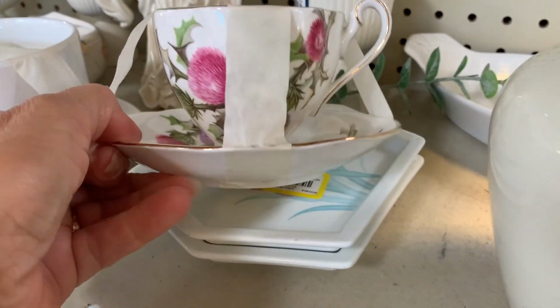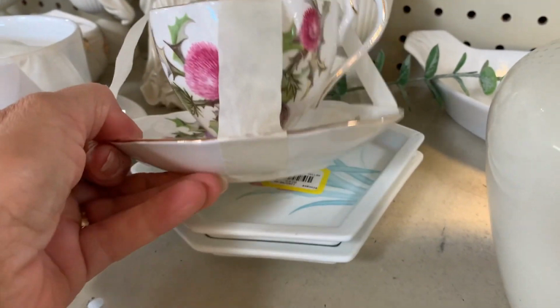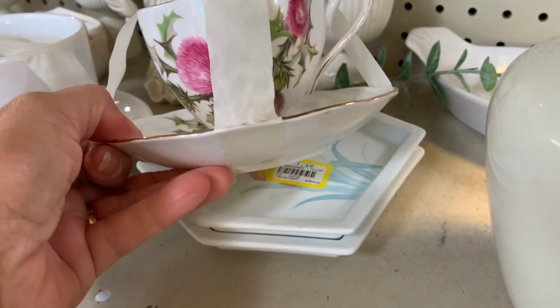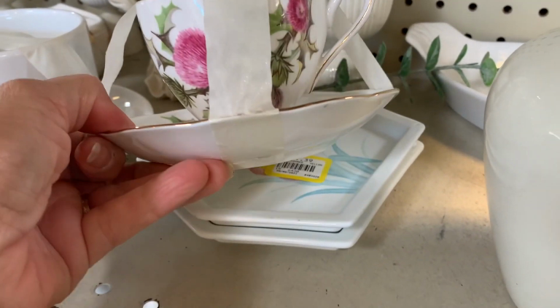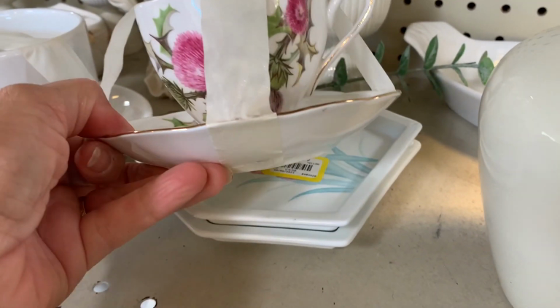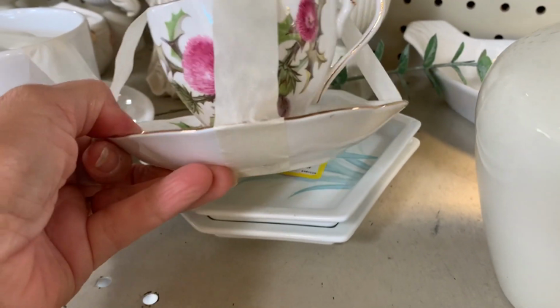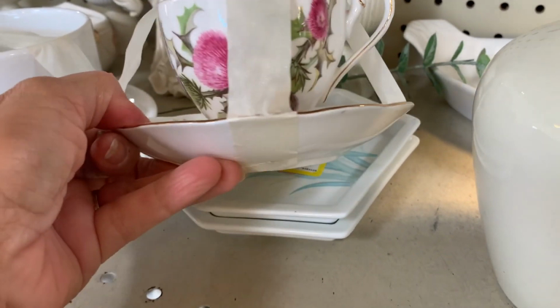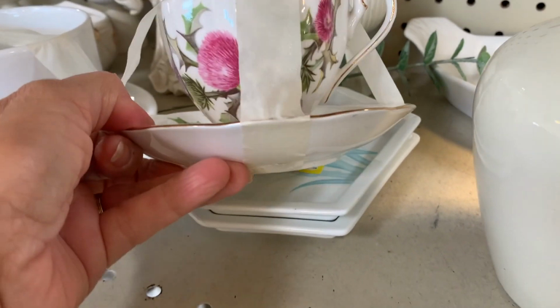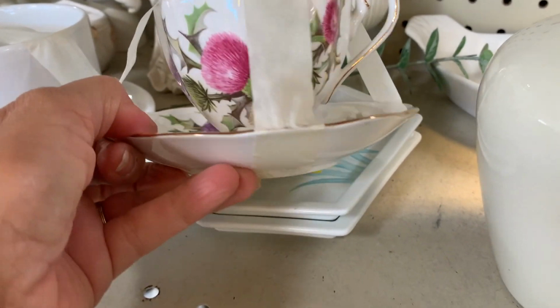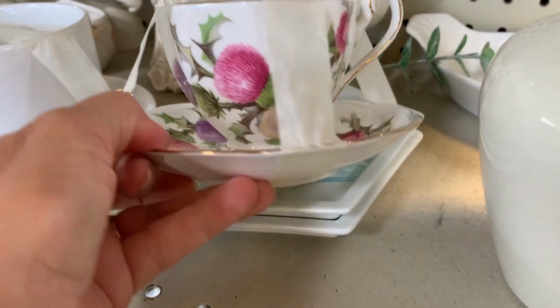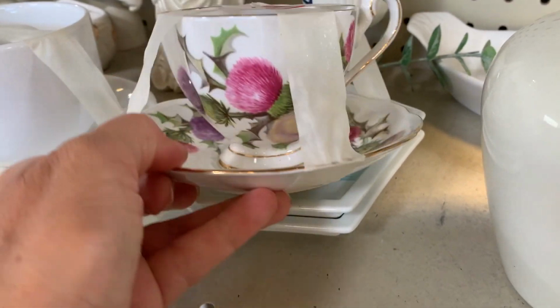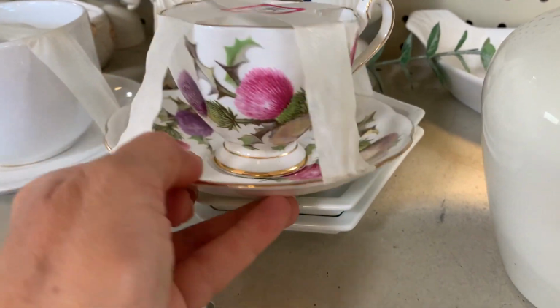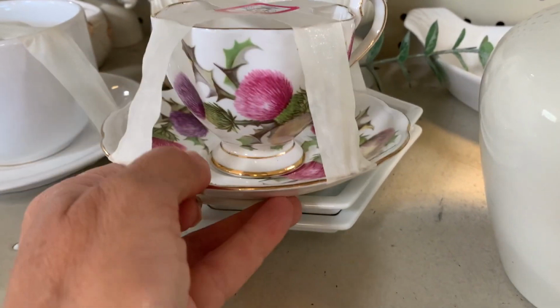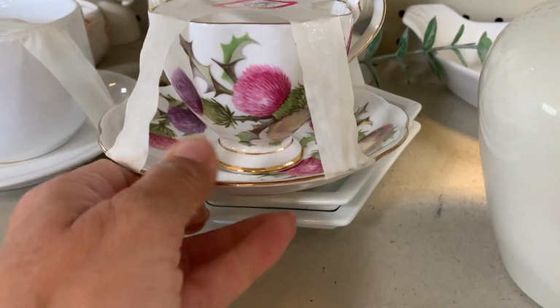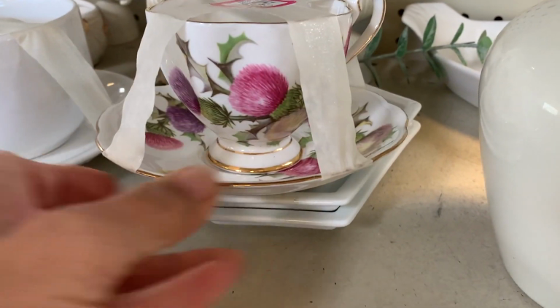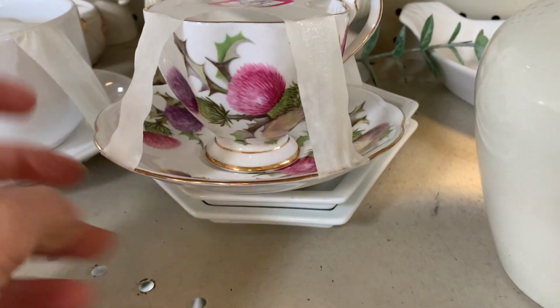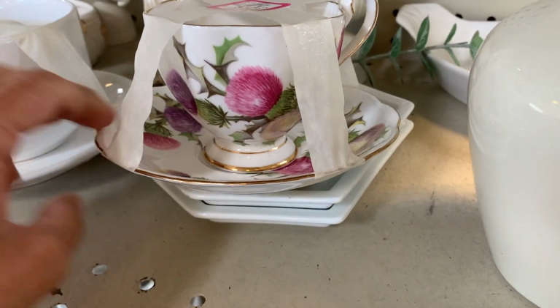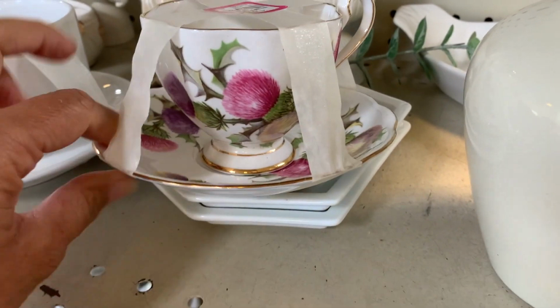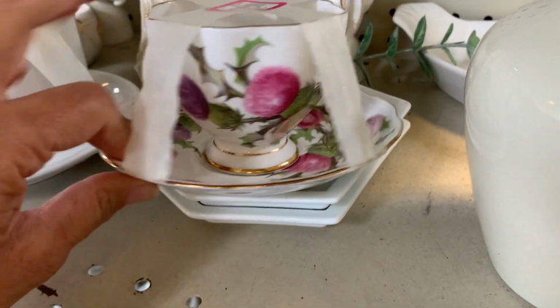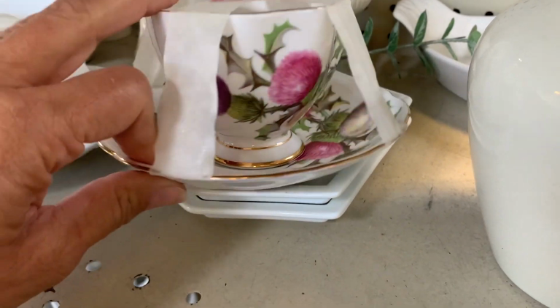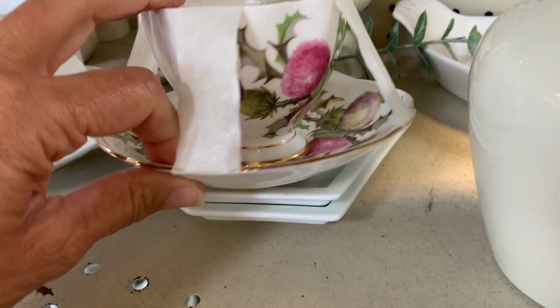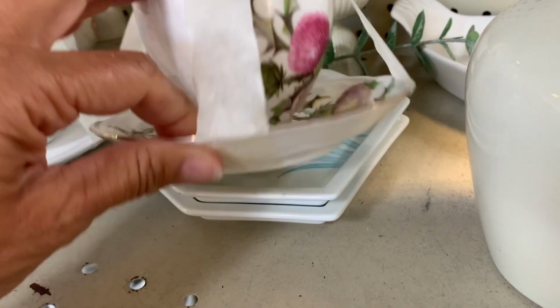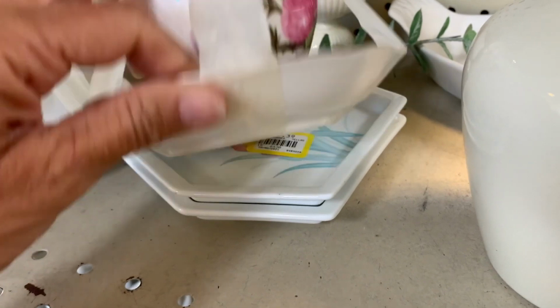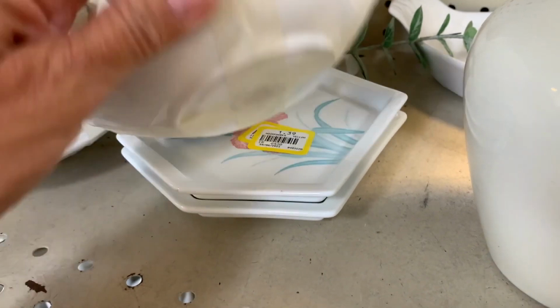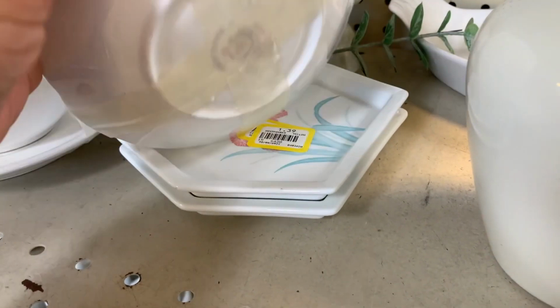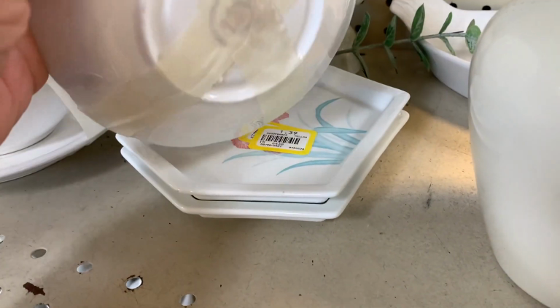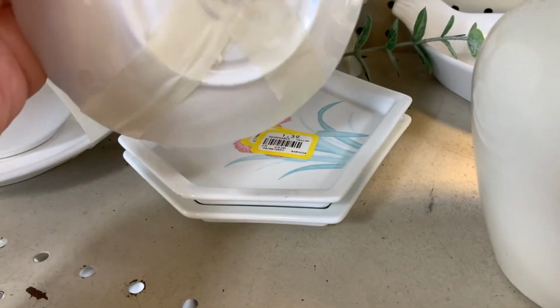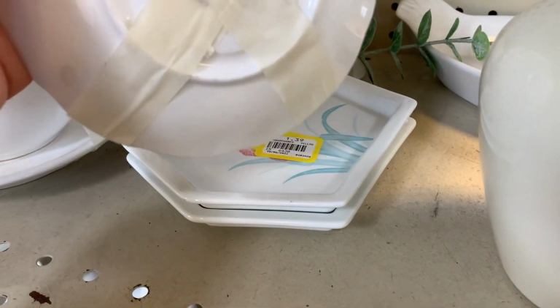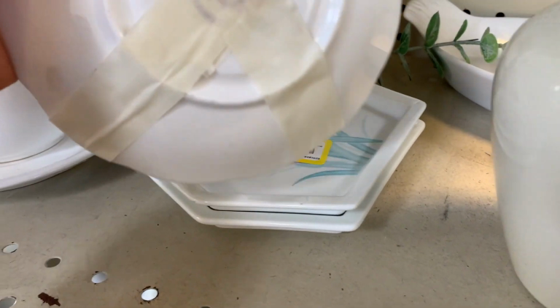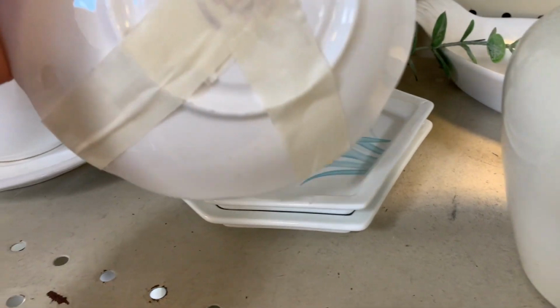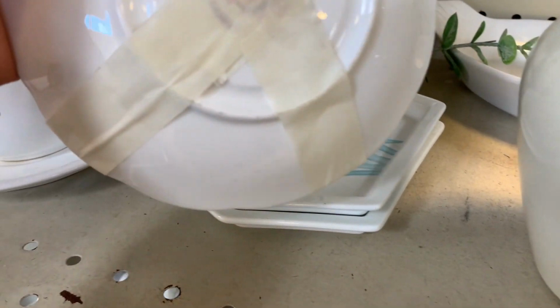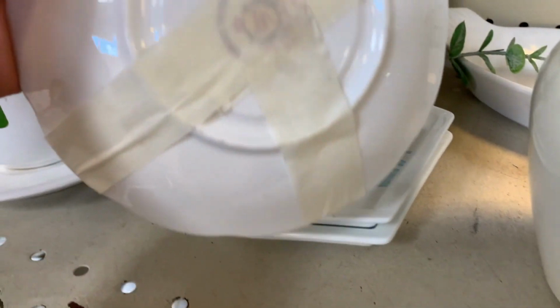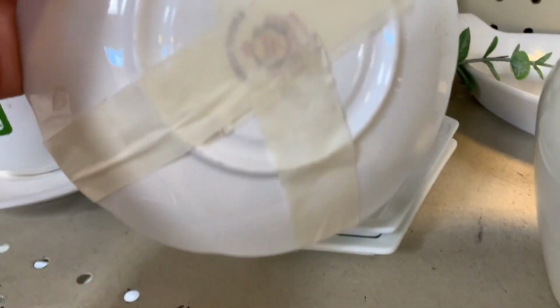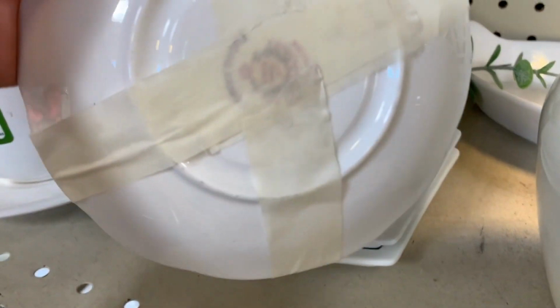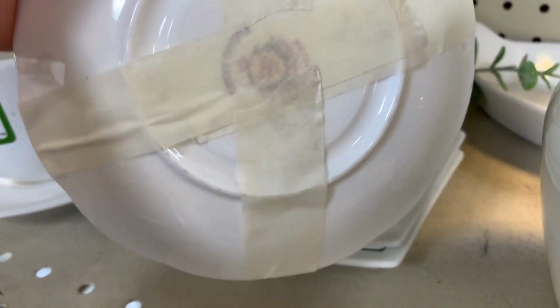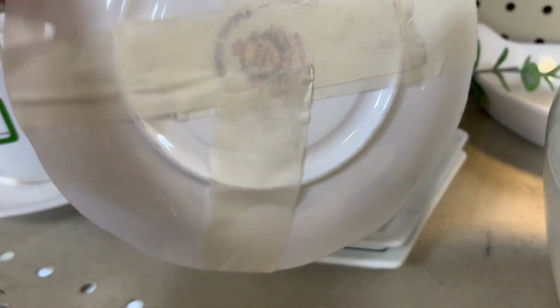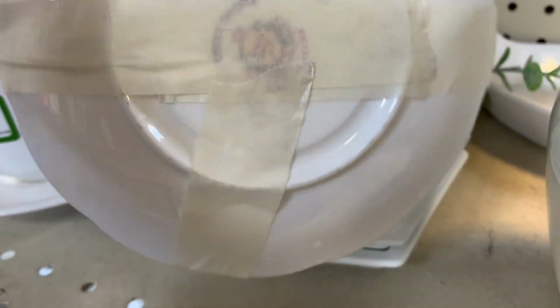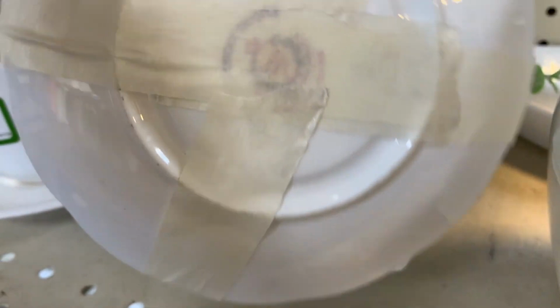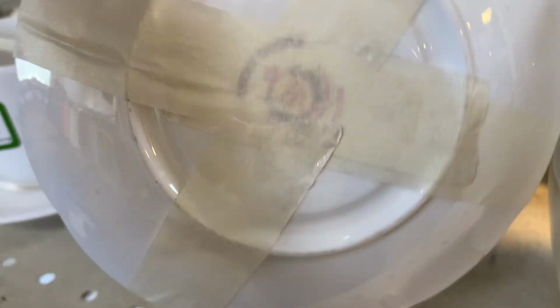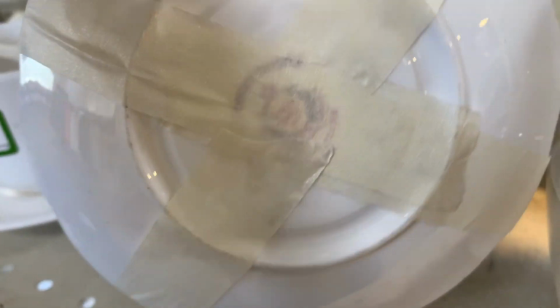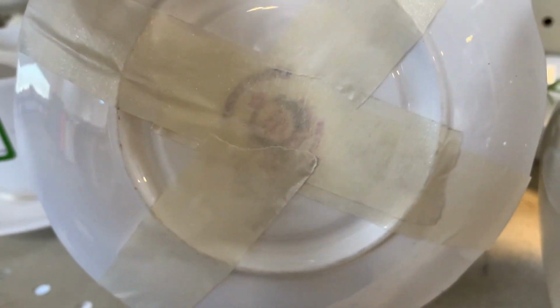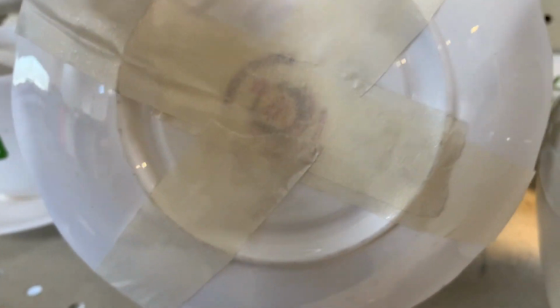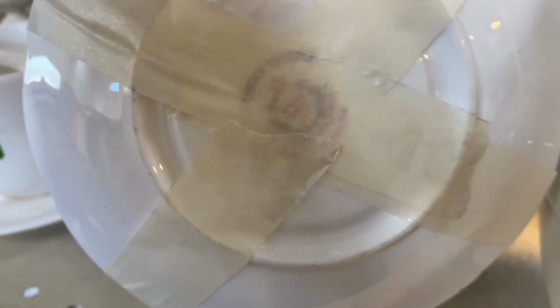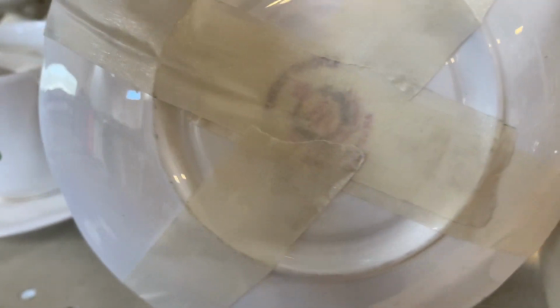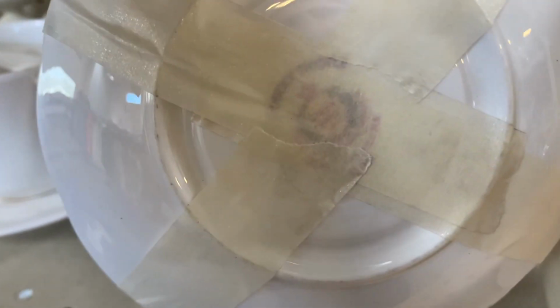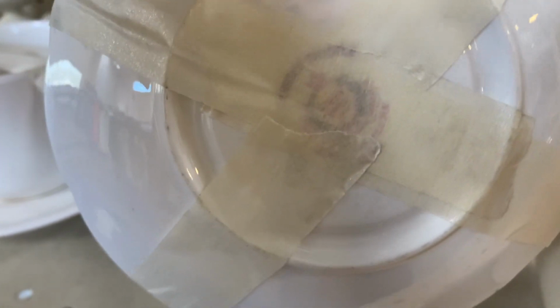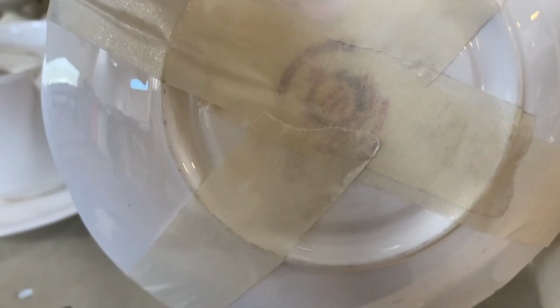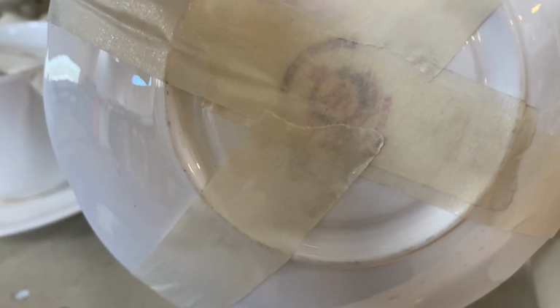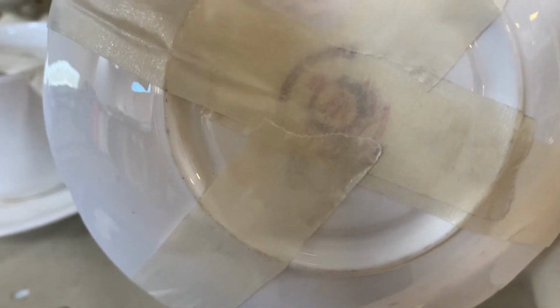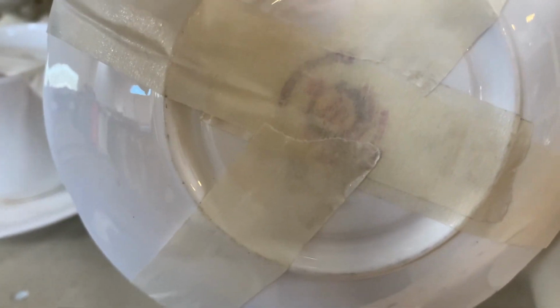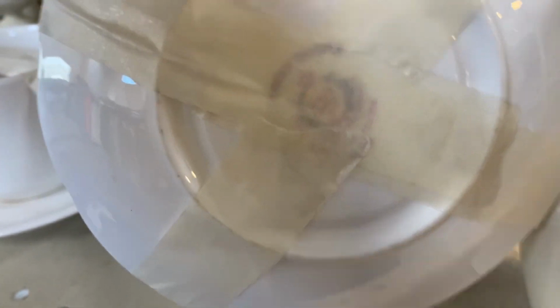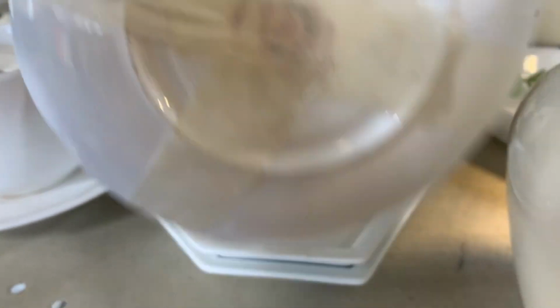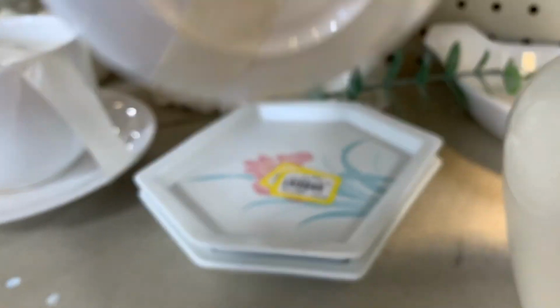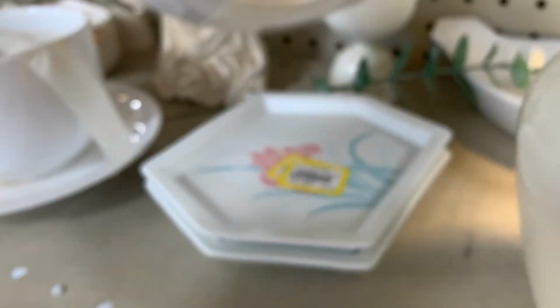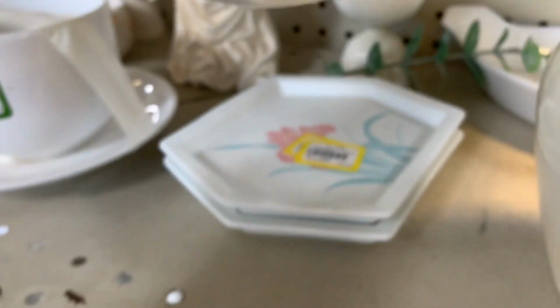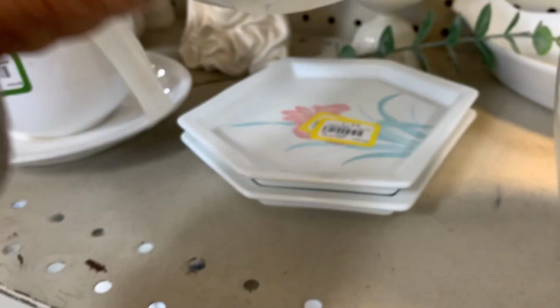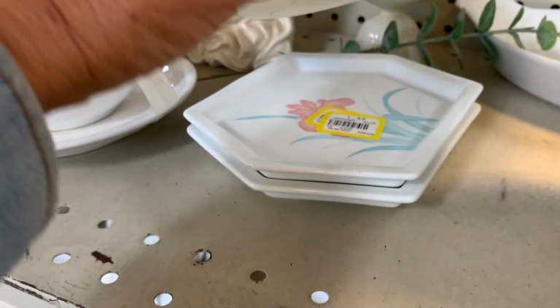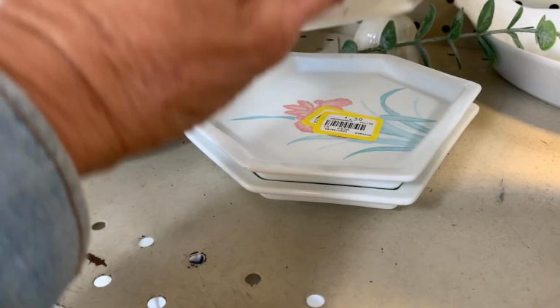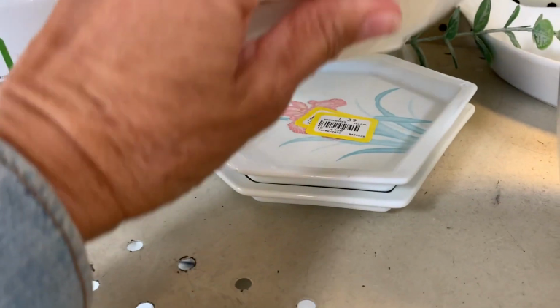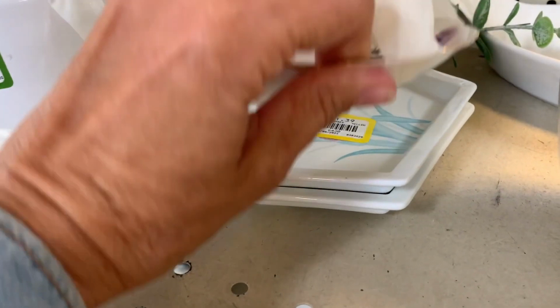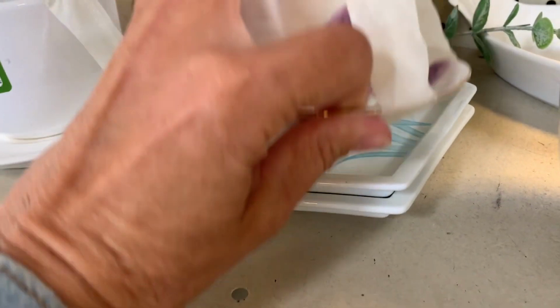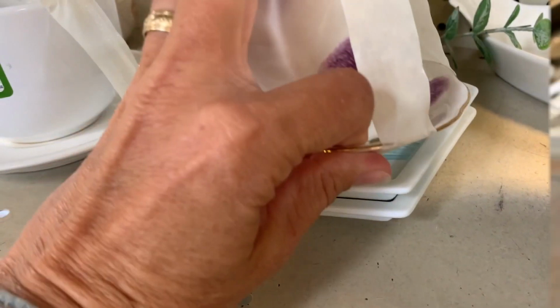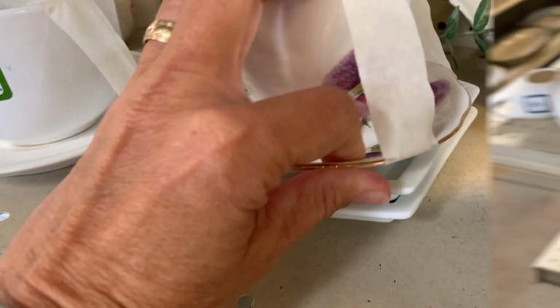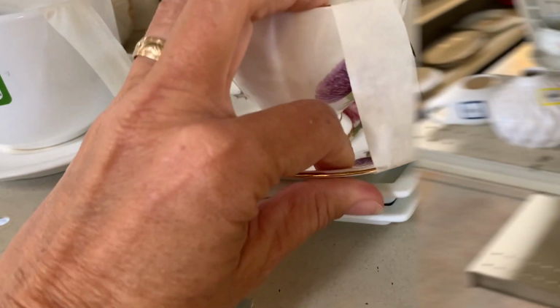Adorable cup and saucer — I think that's like a Scottish thistle. But where do you put it?